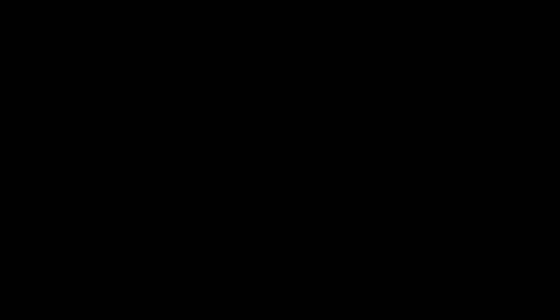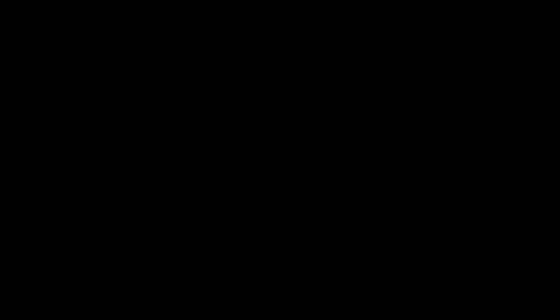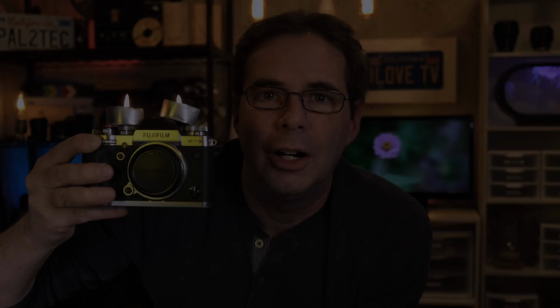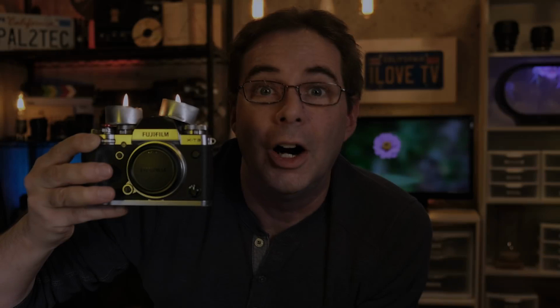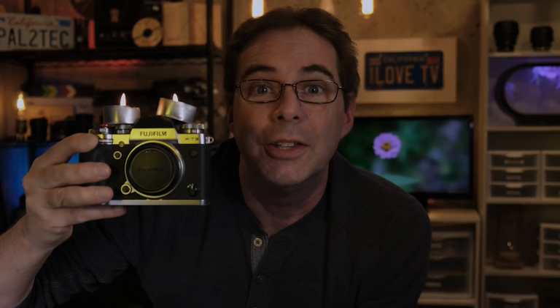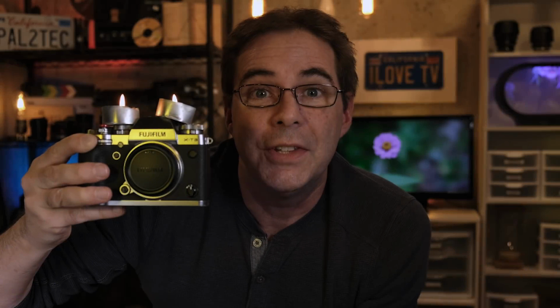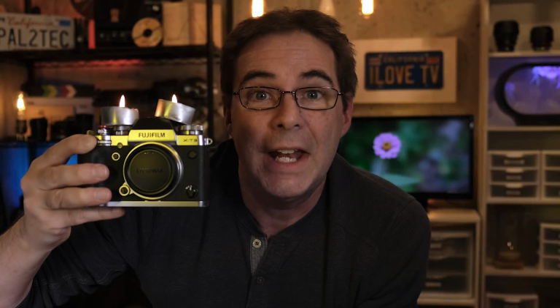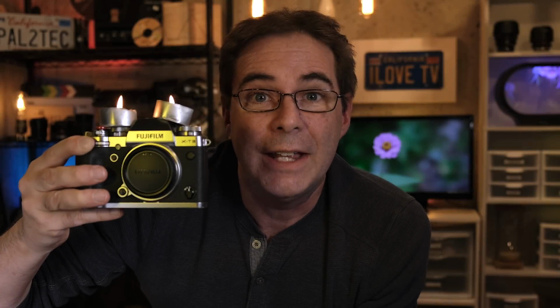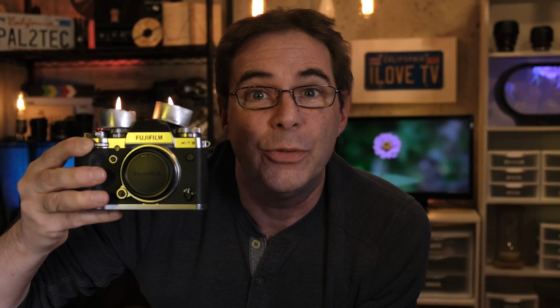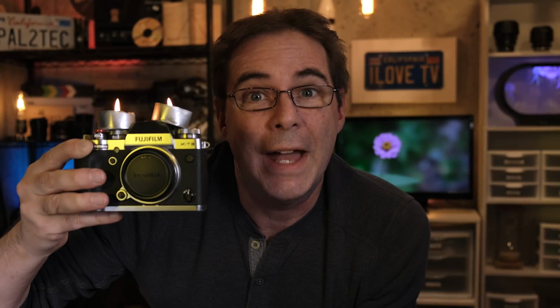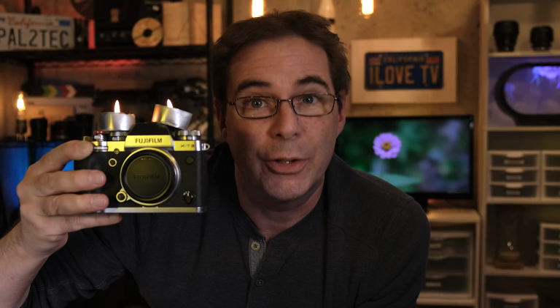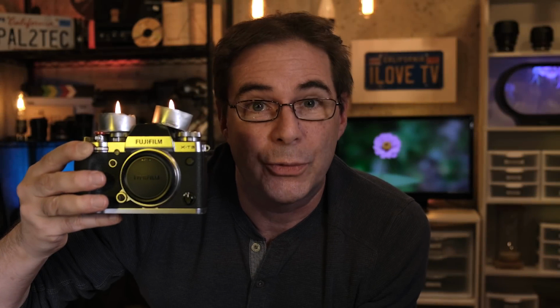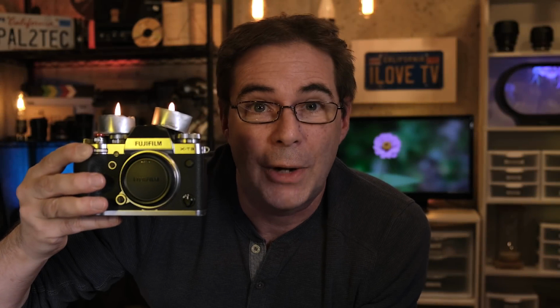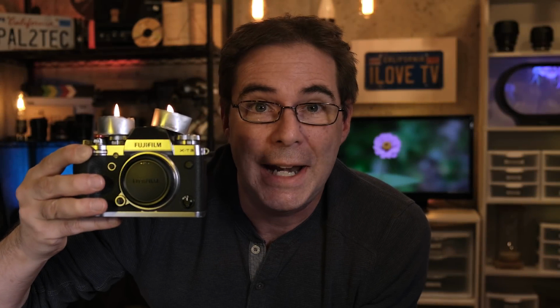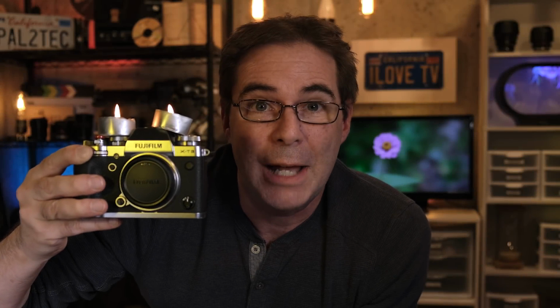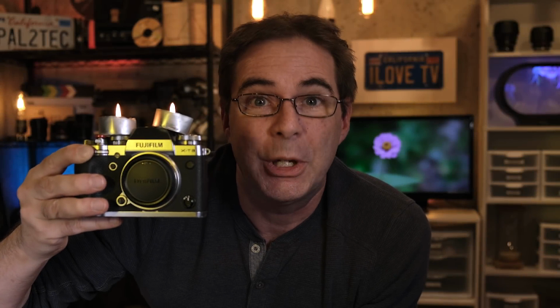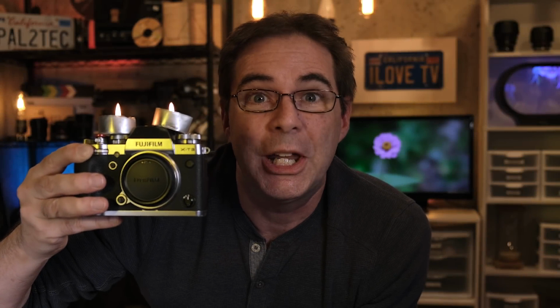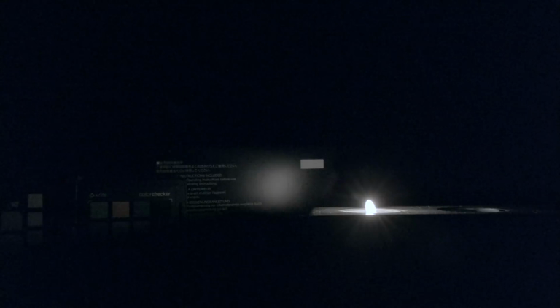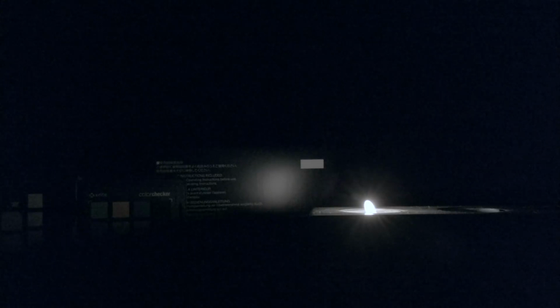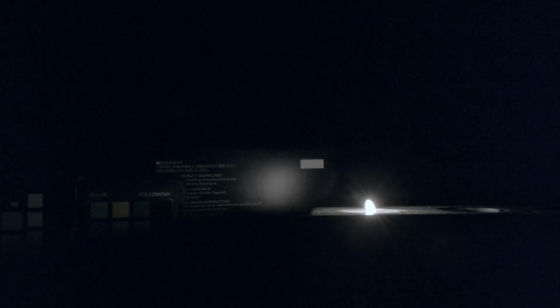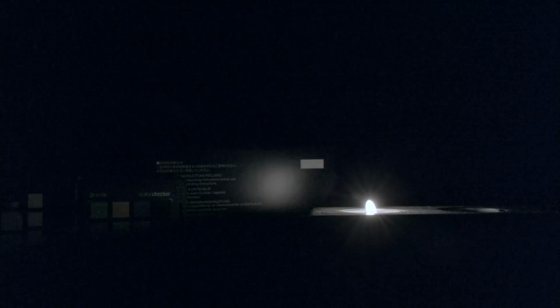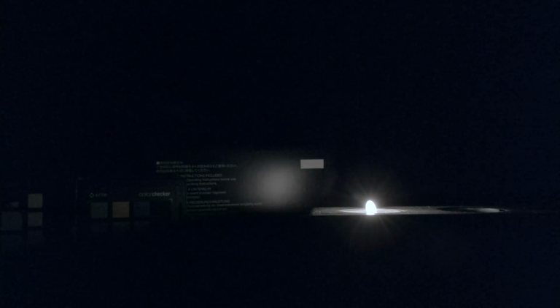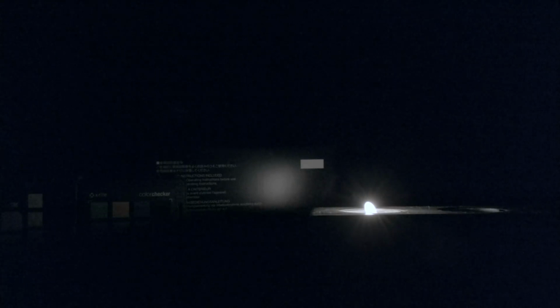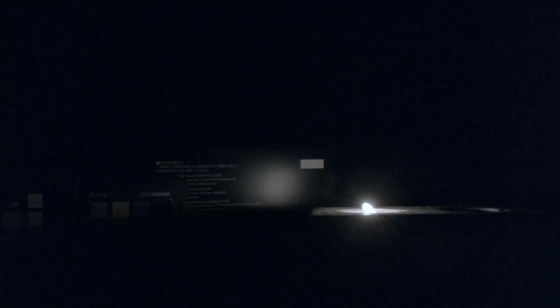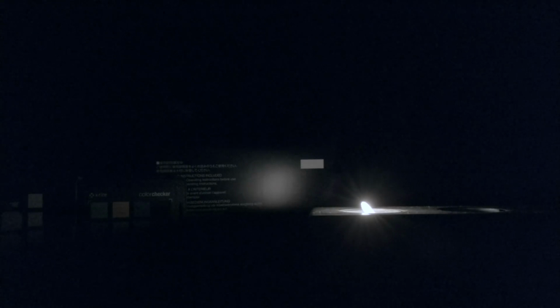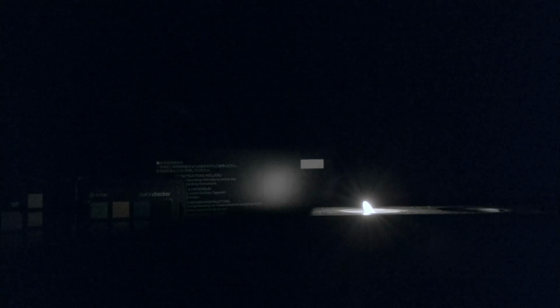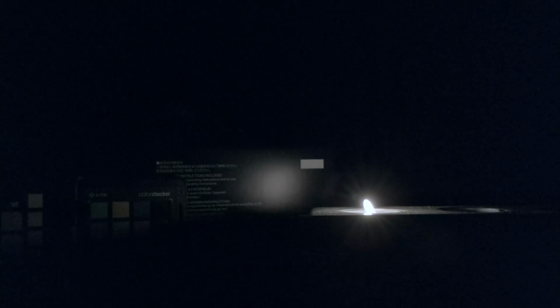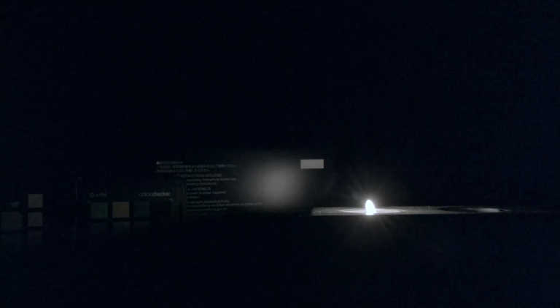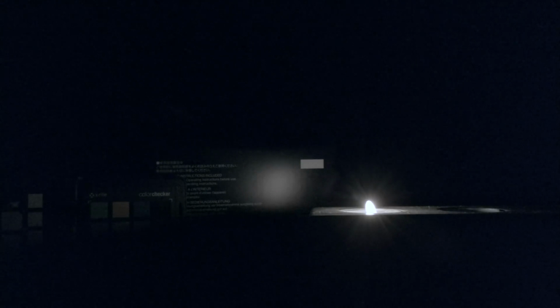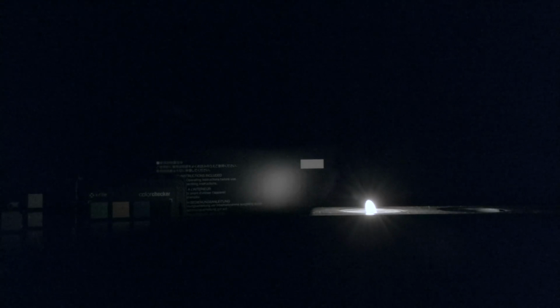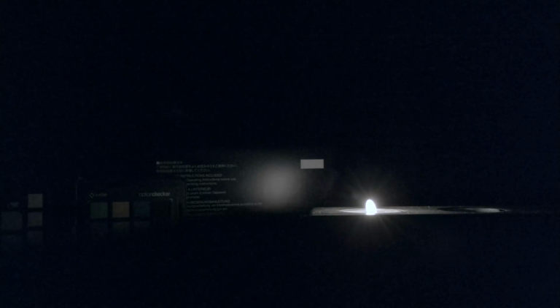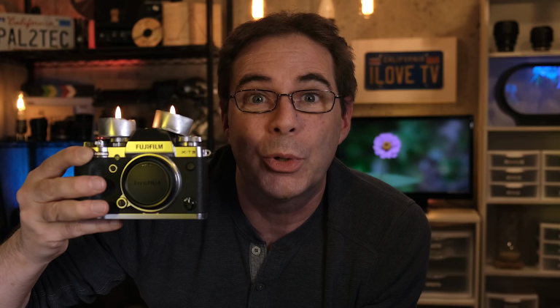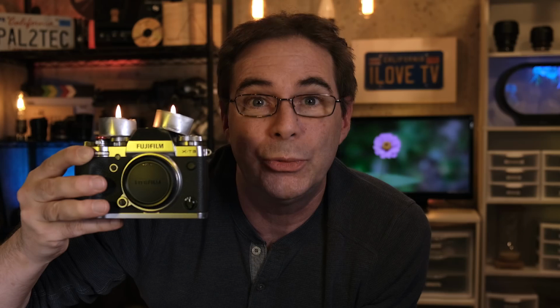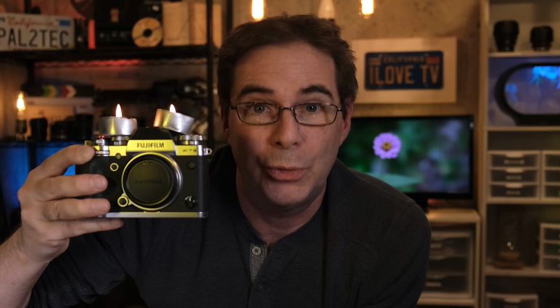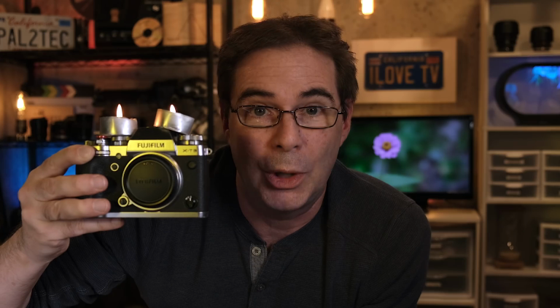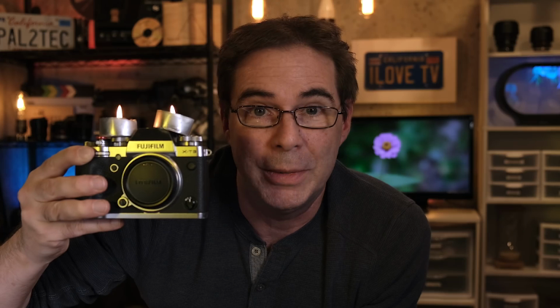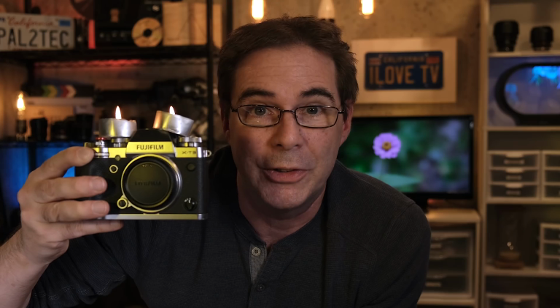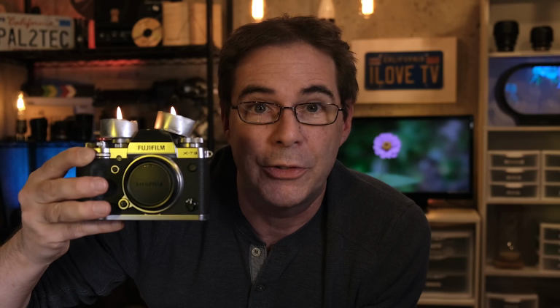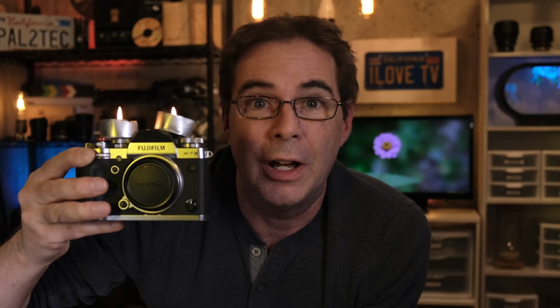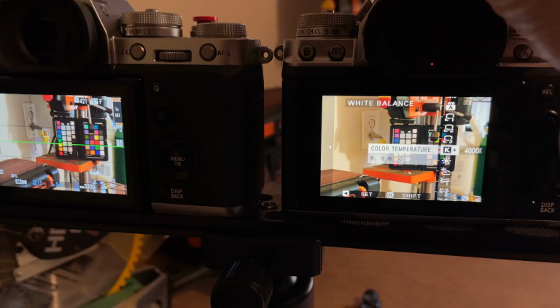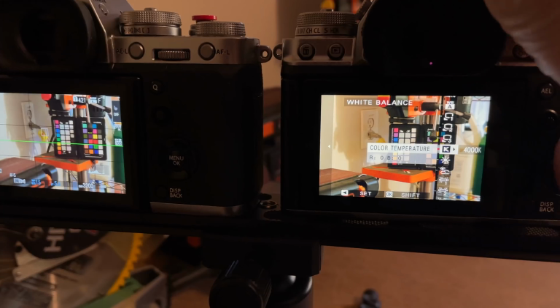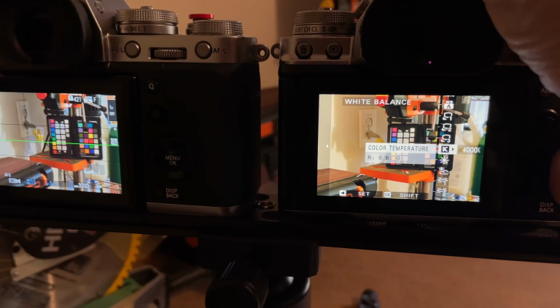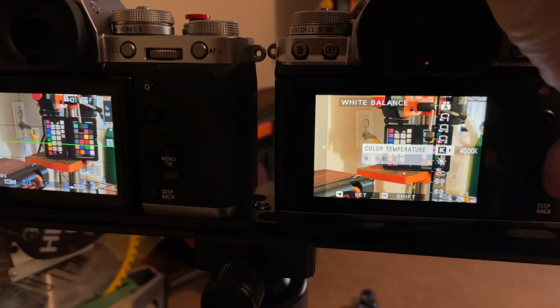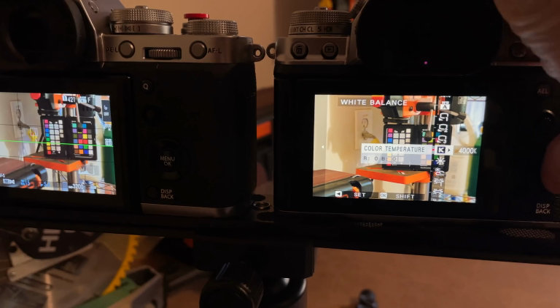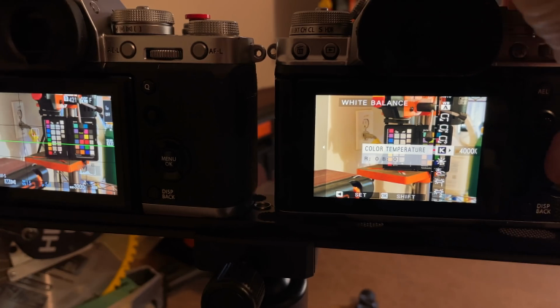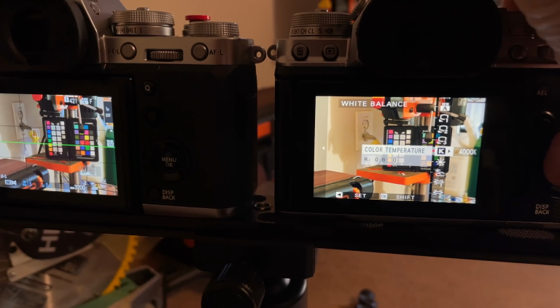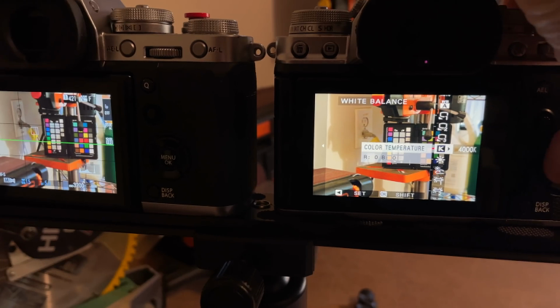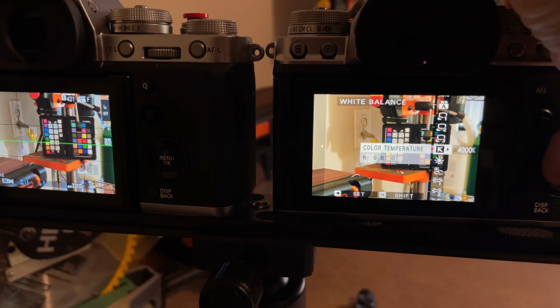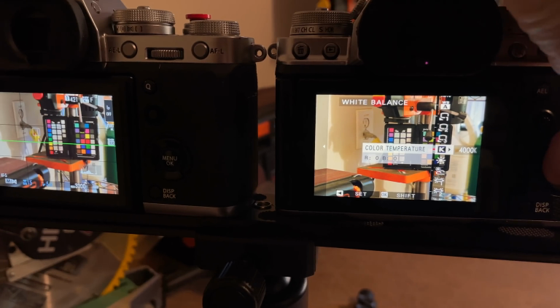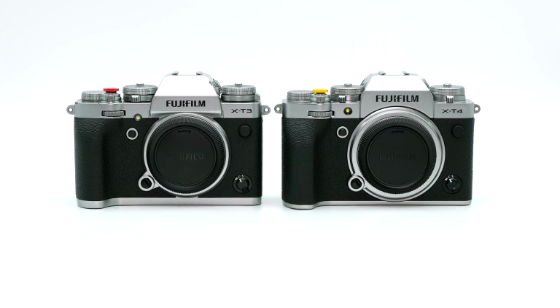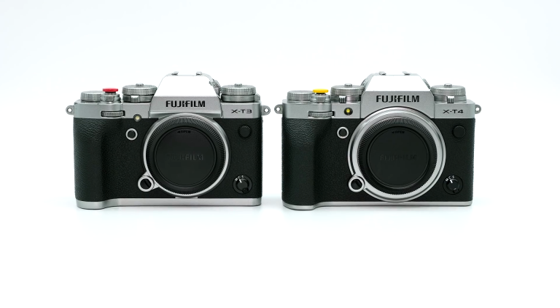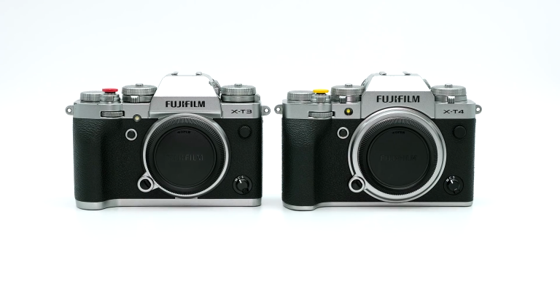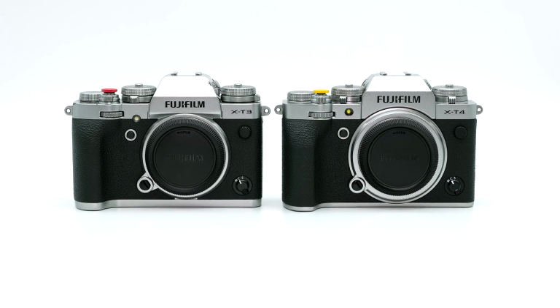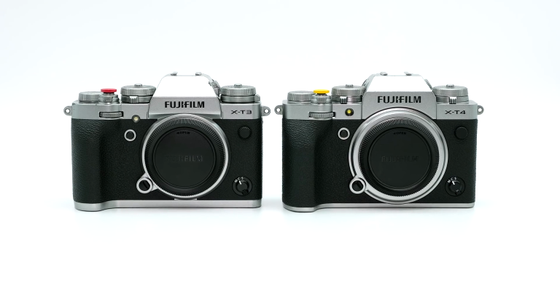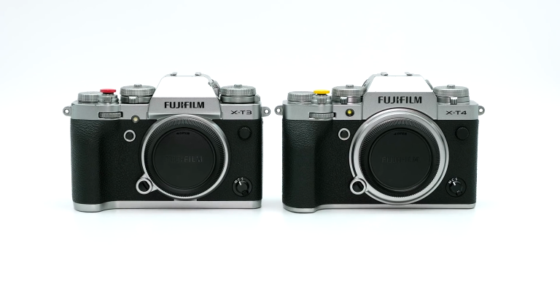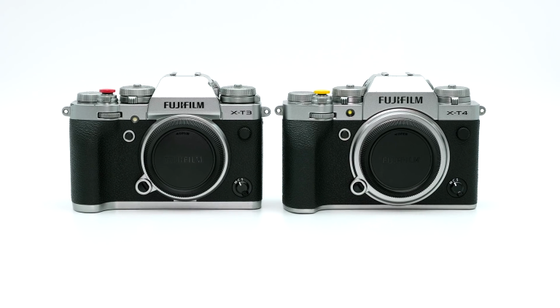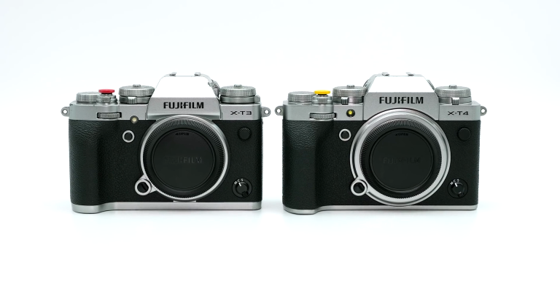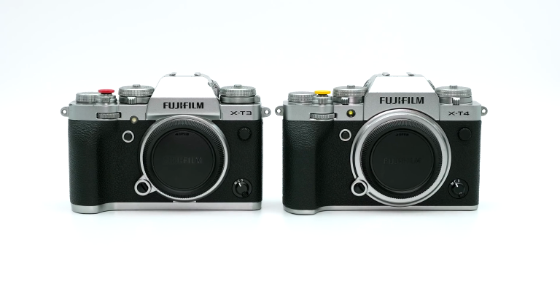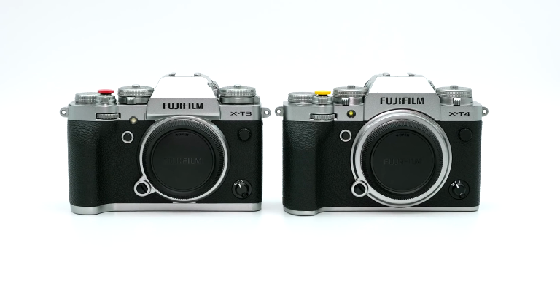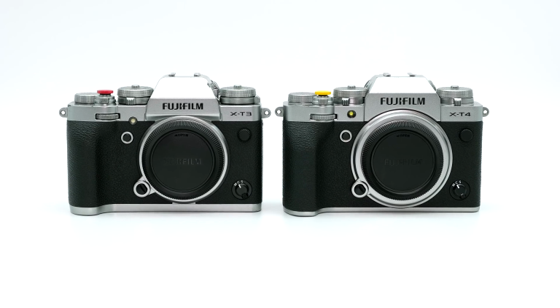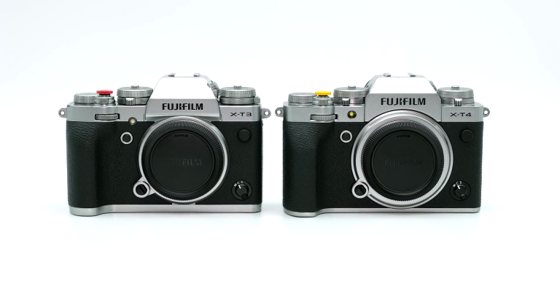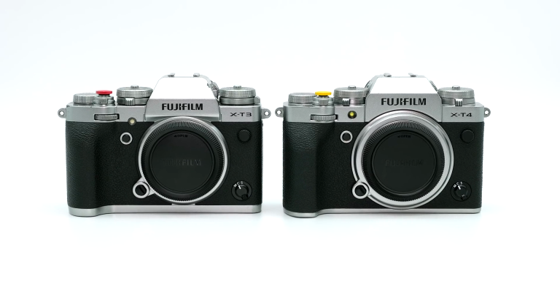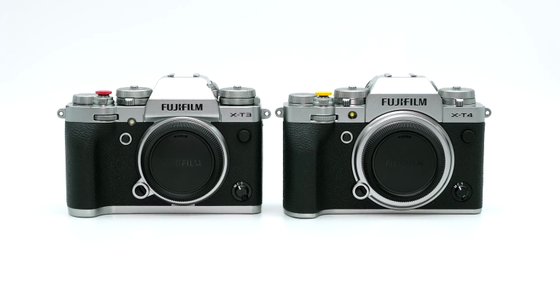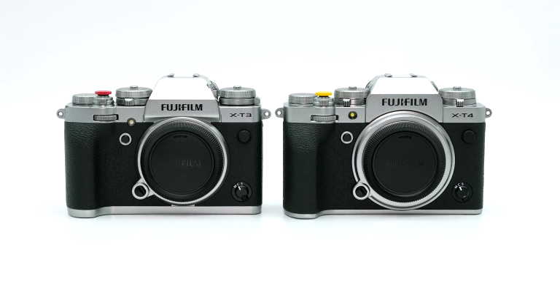On today's Fast Friday, I'm going to compare low-light ISO performance on the X-T3 versus the X-T4.